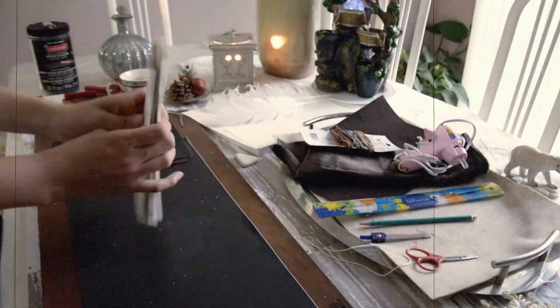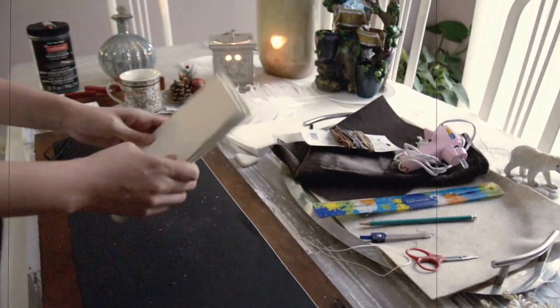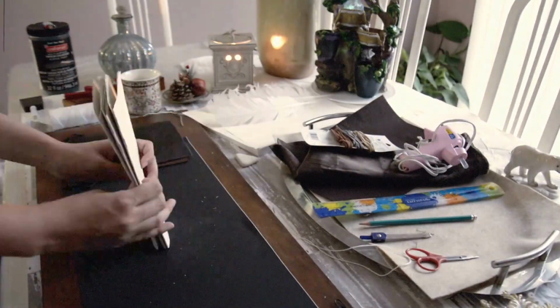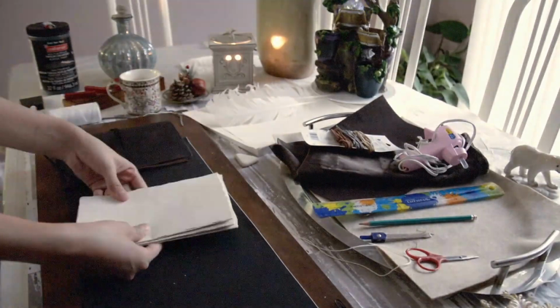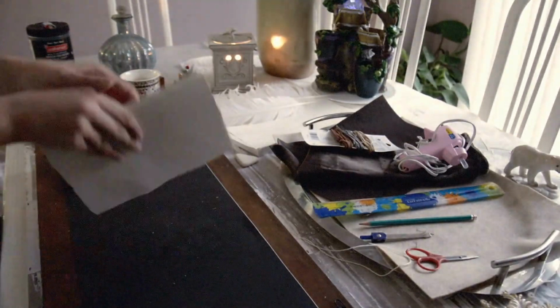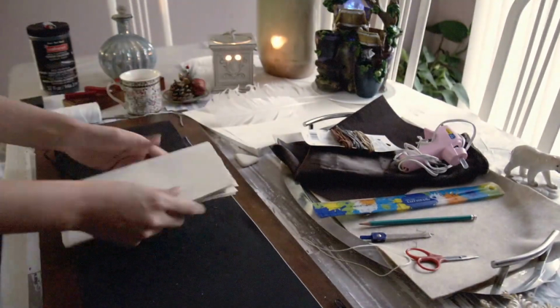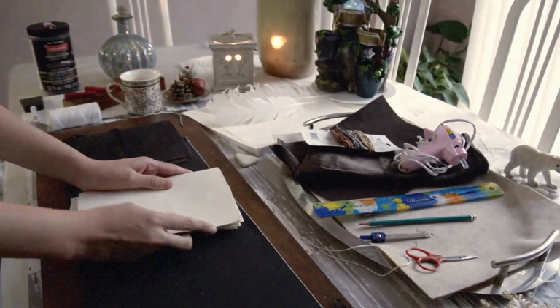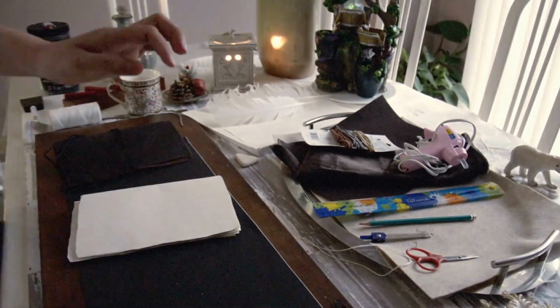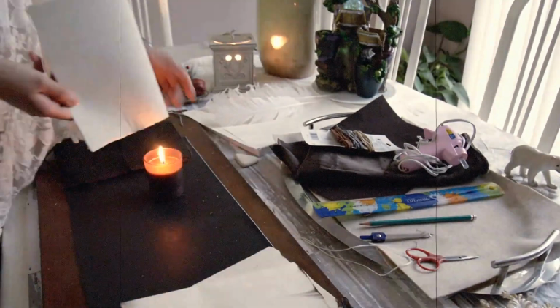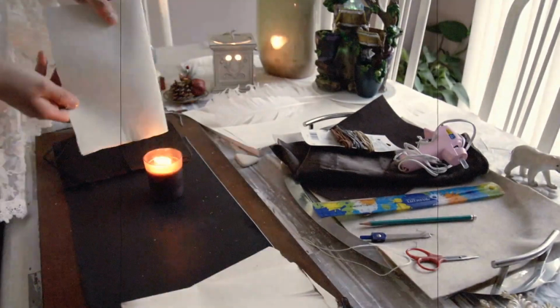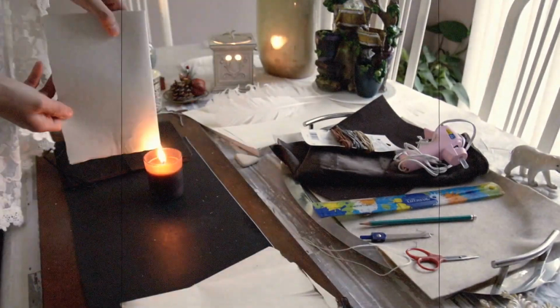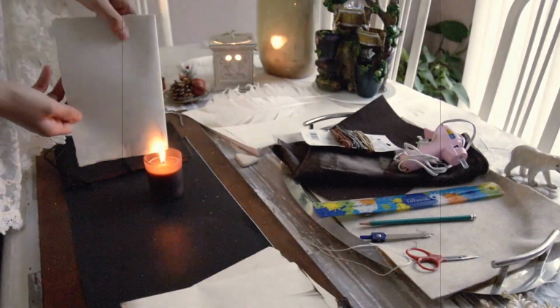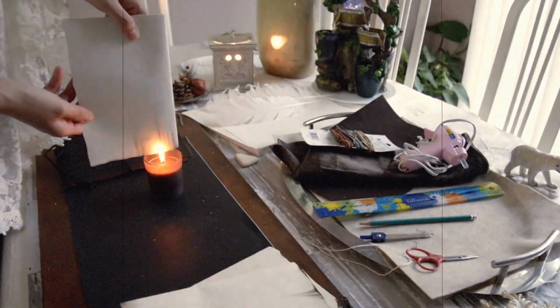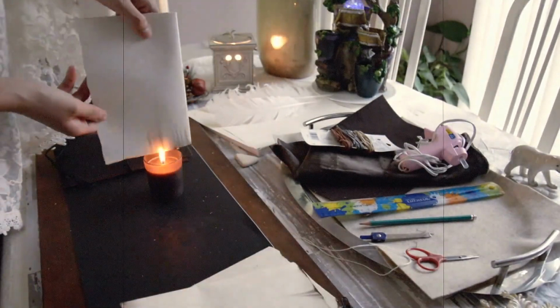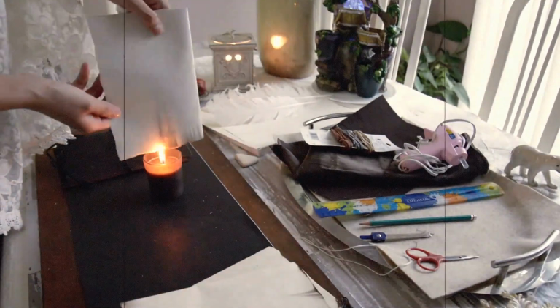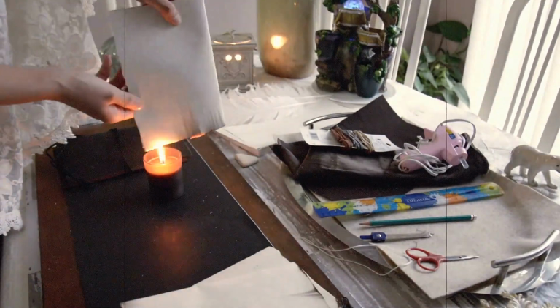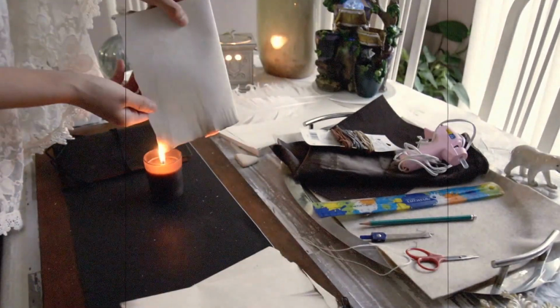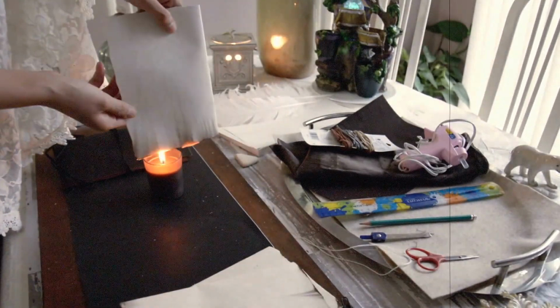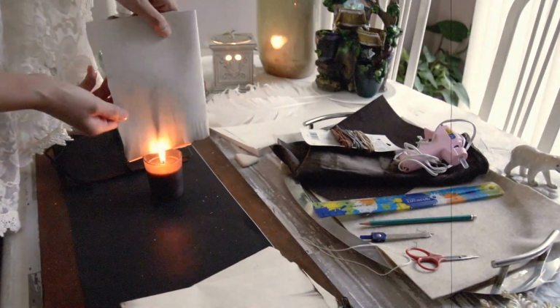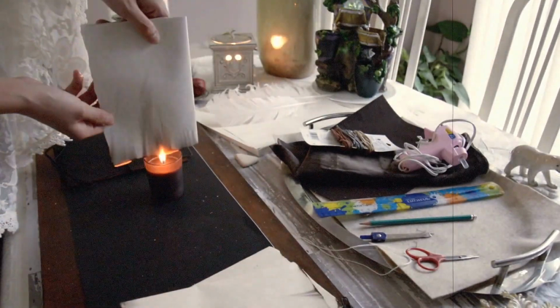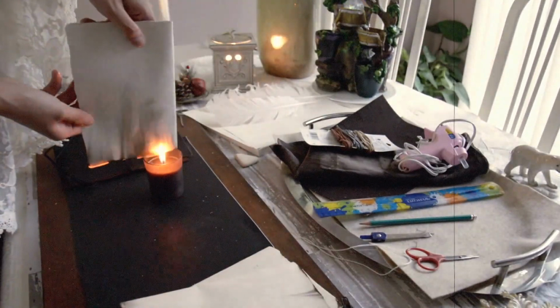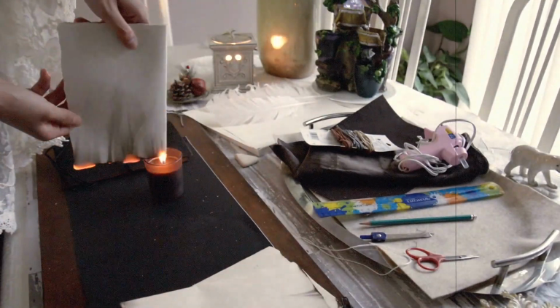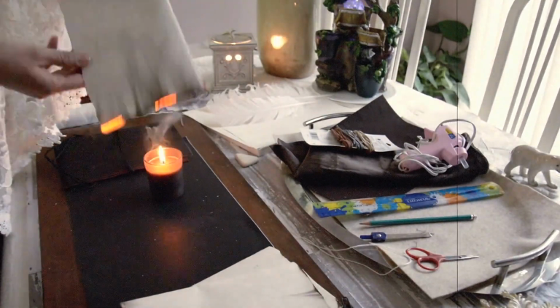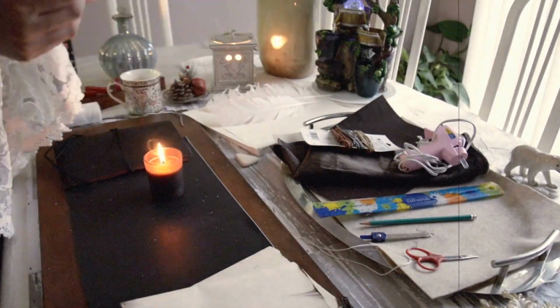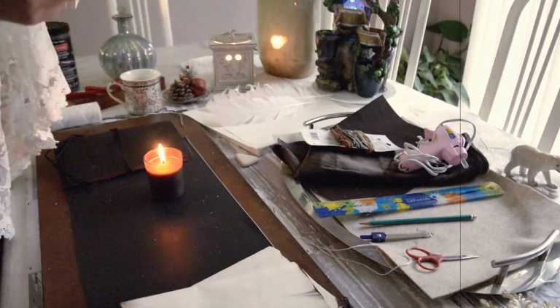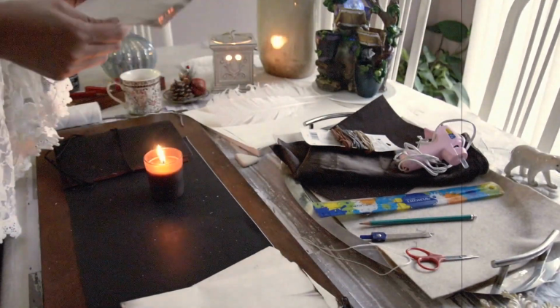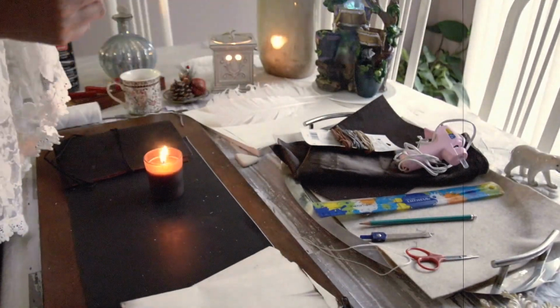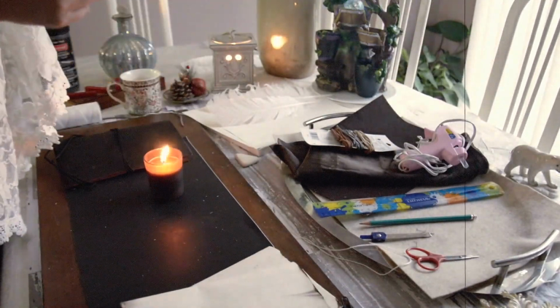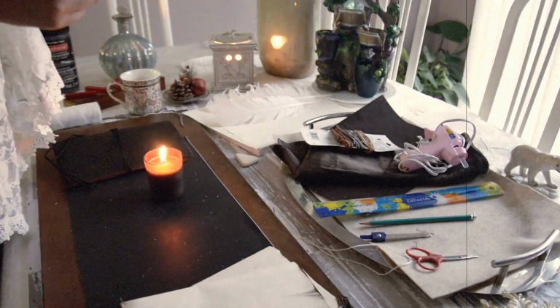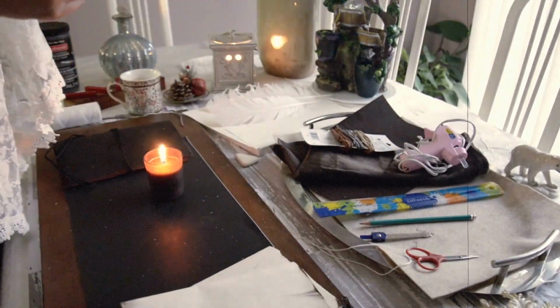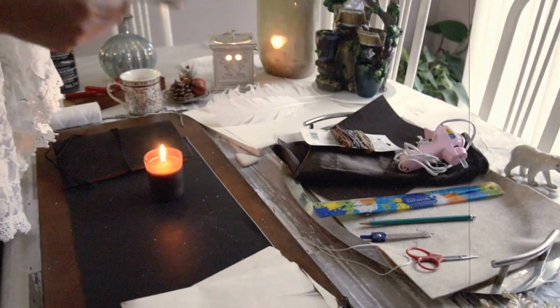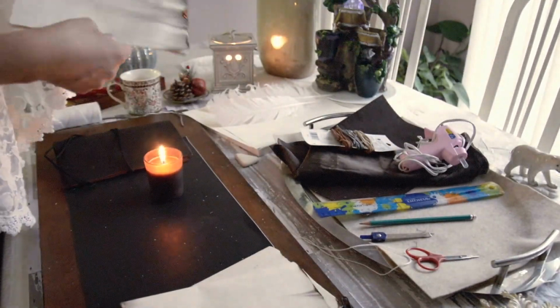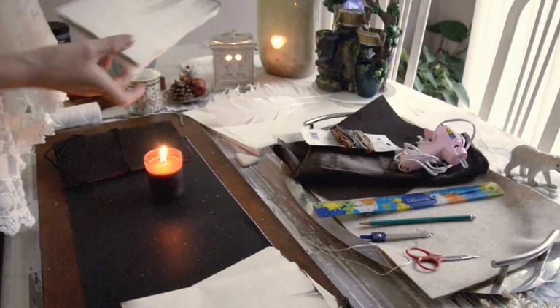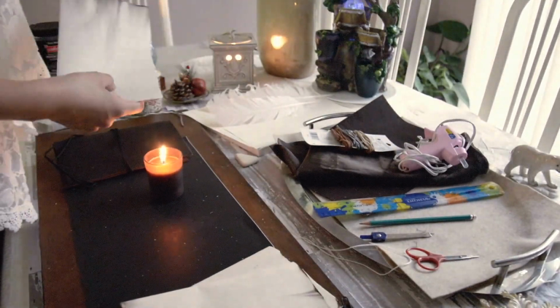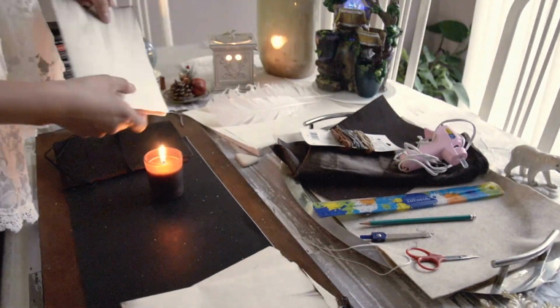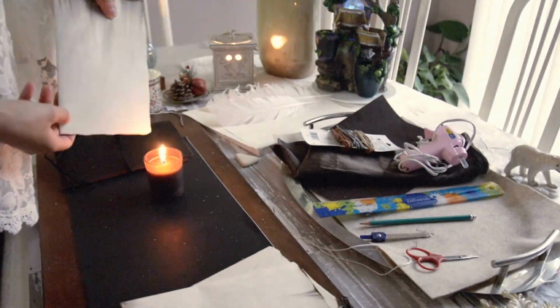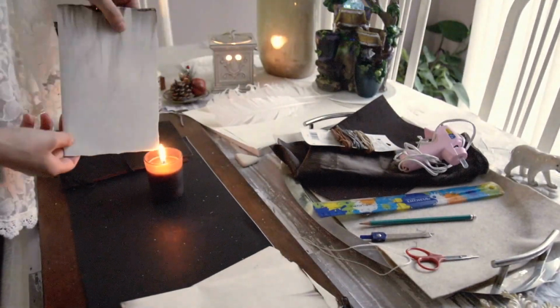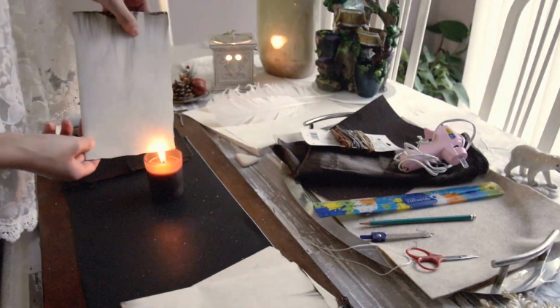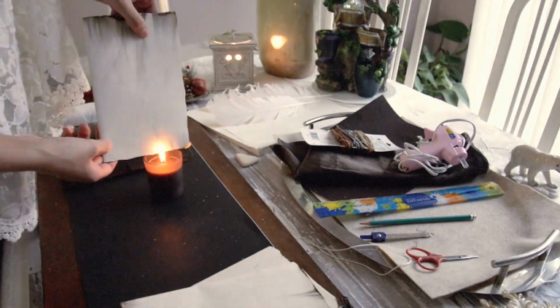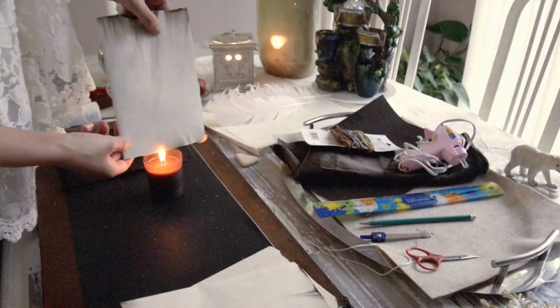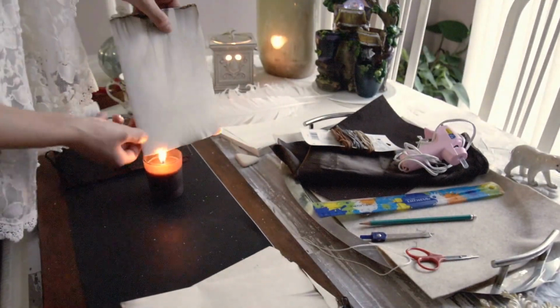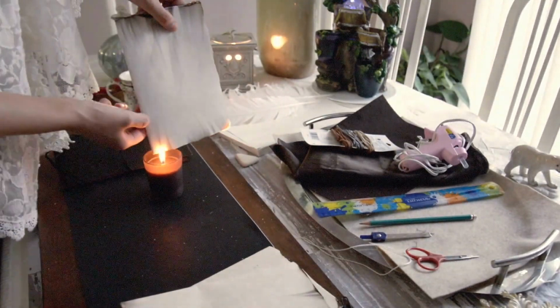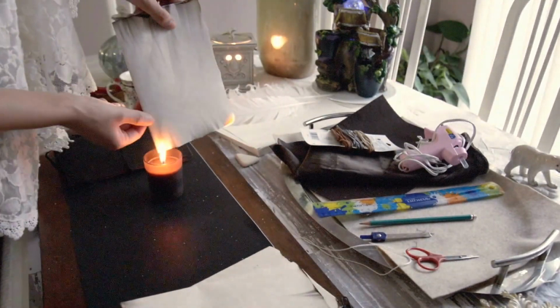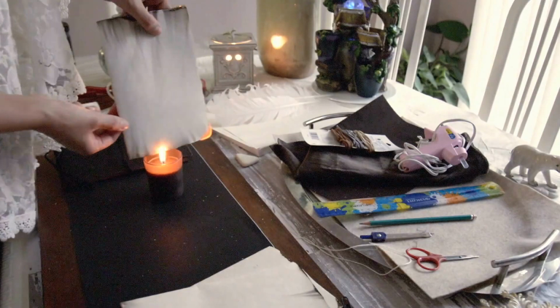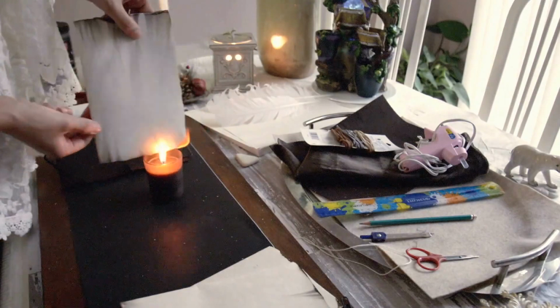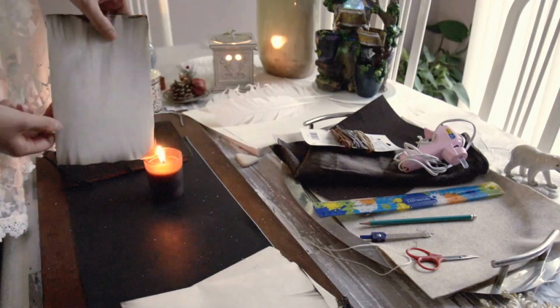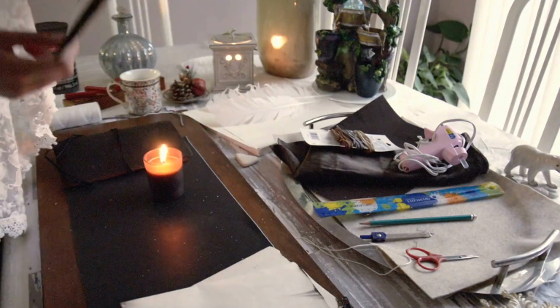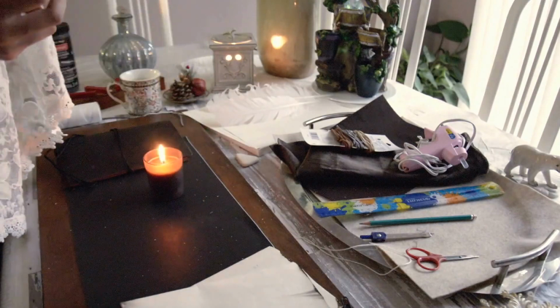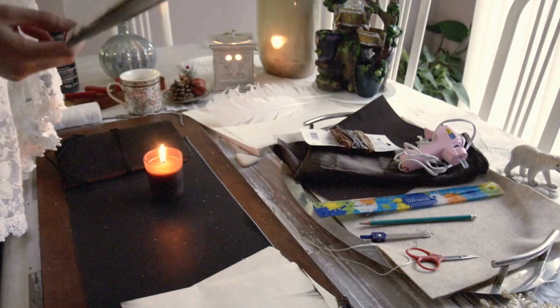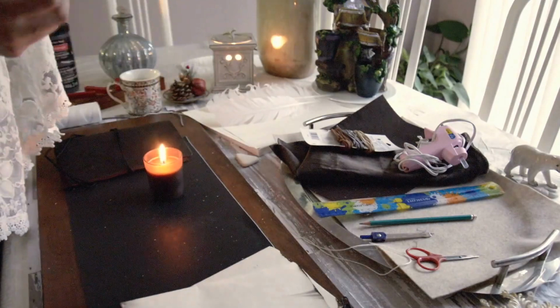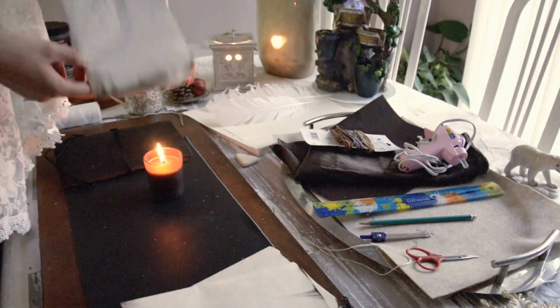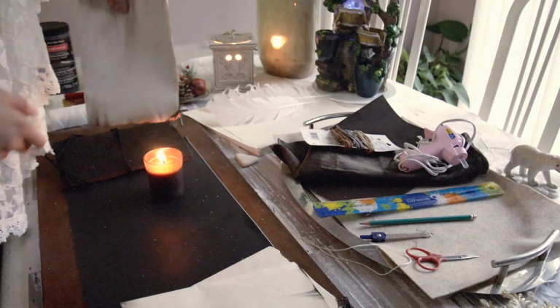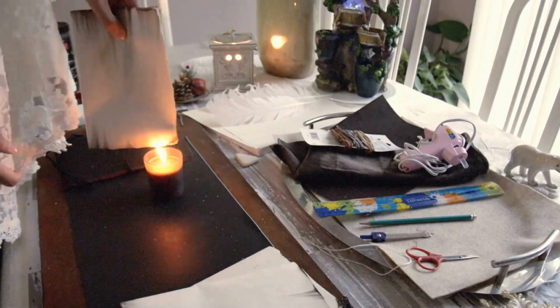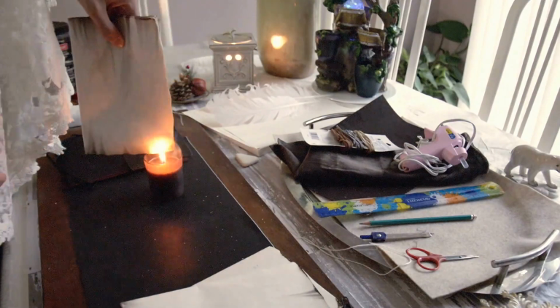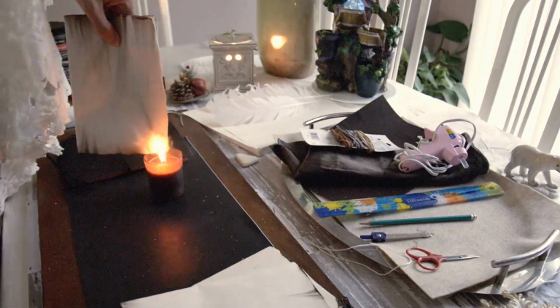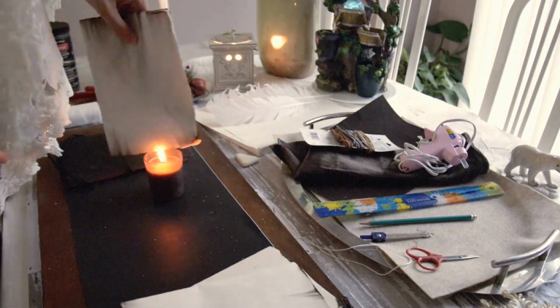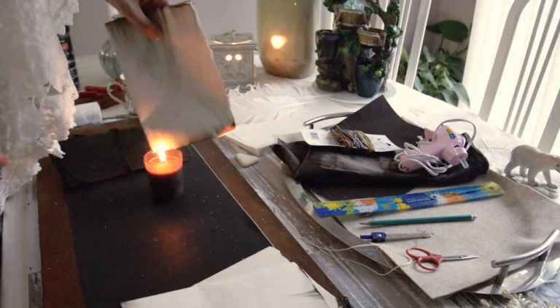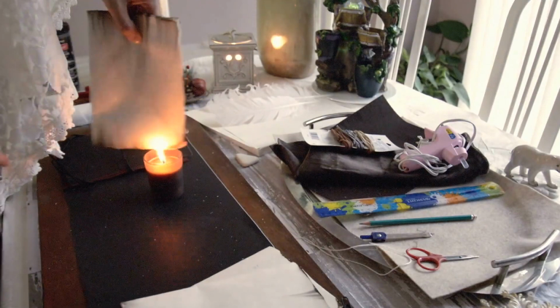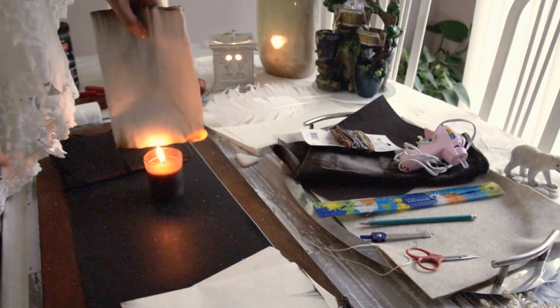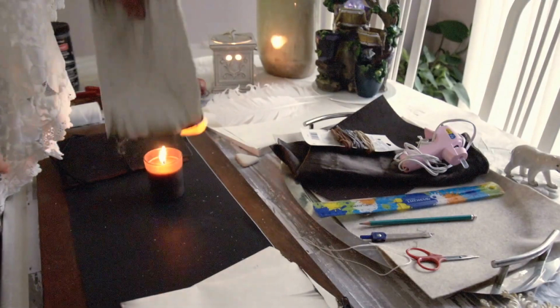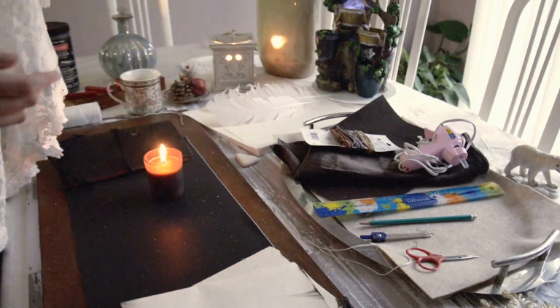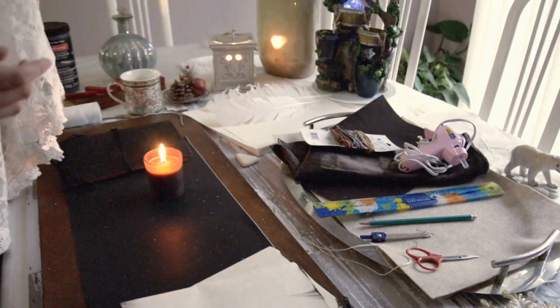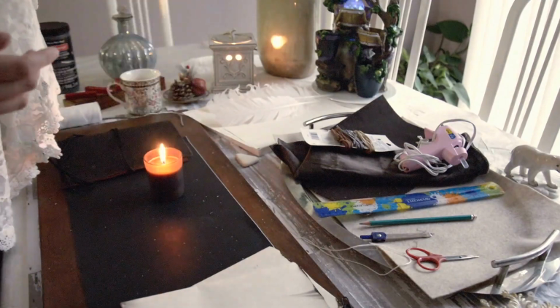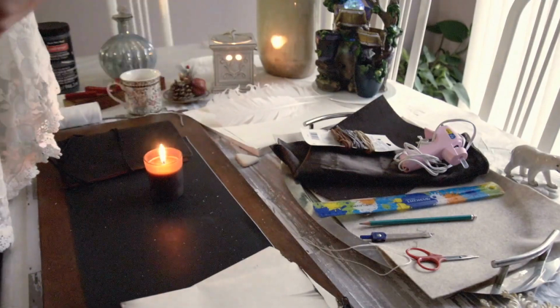I made three of these — that's 18 pages in total. And I'm going to burn each of them just from the edges so it gives it that old look.